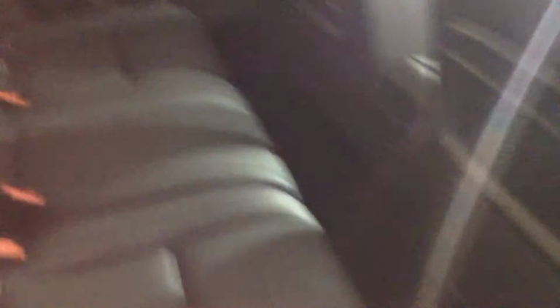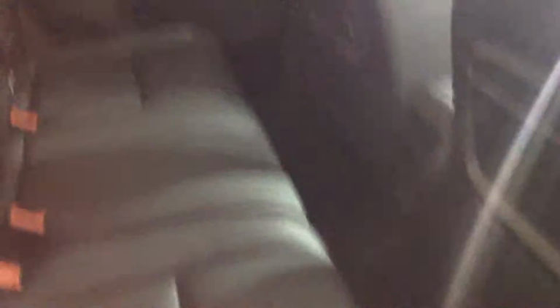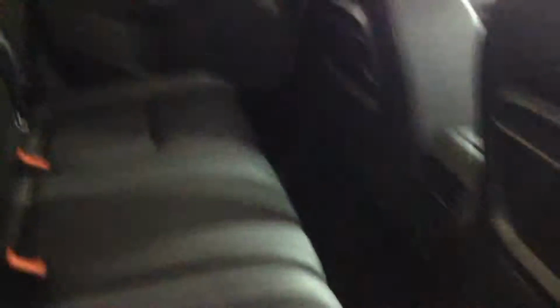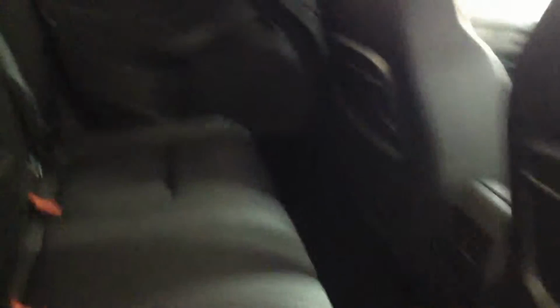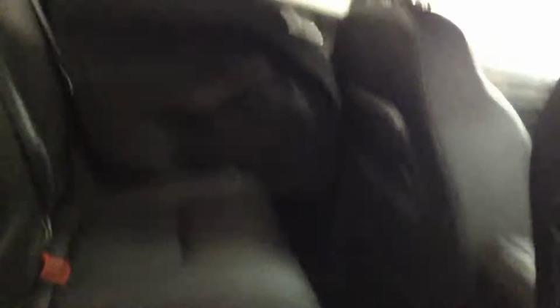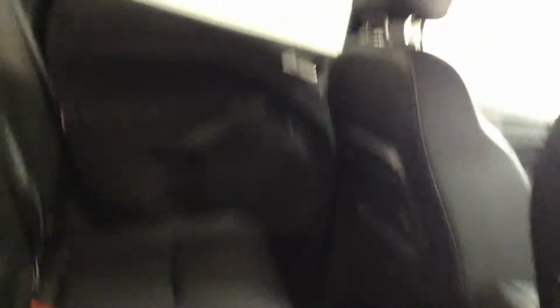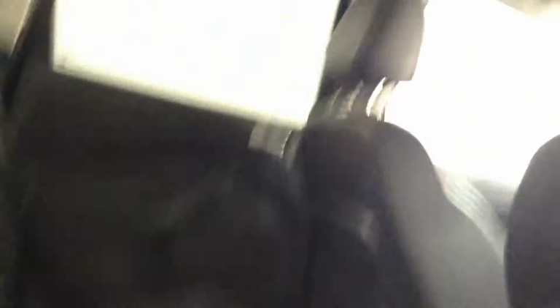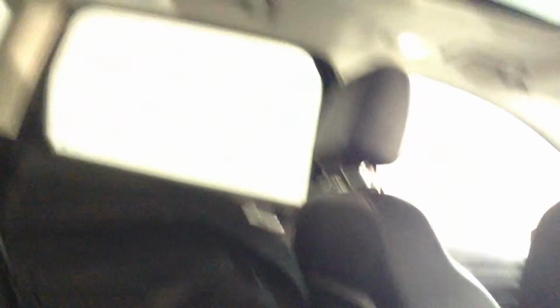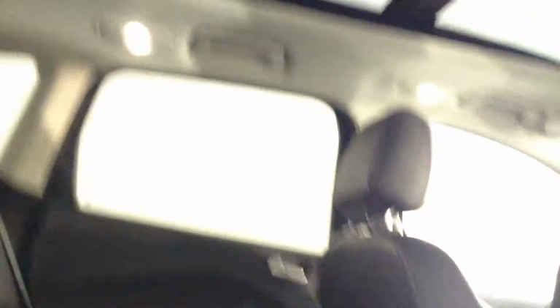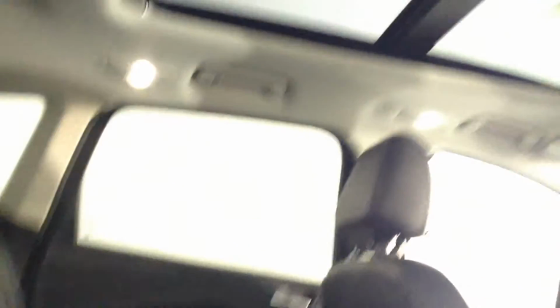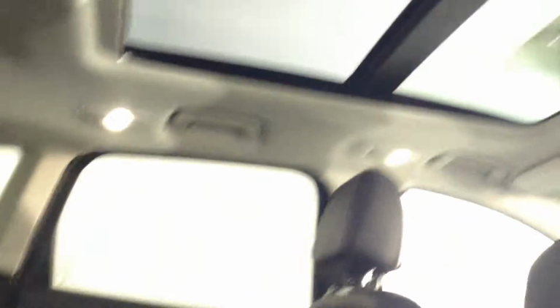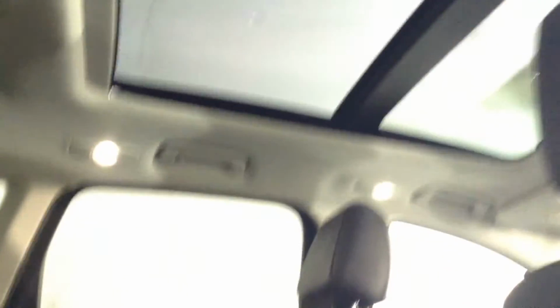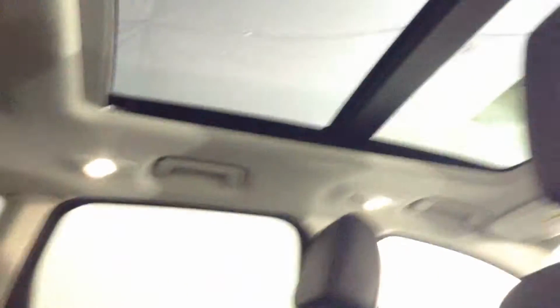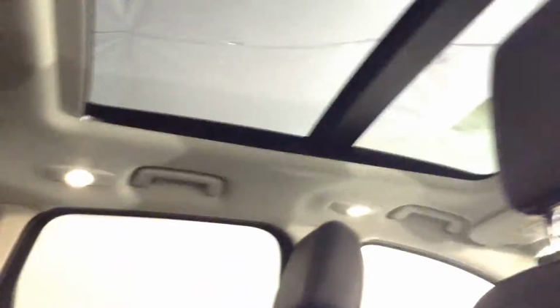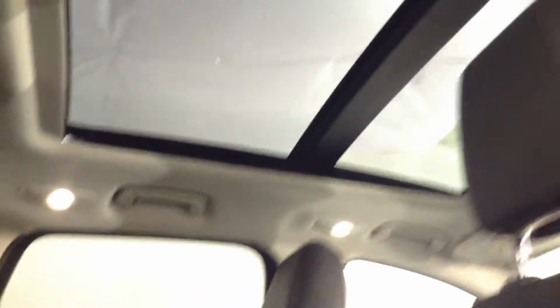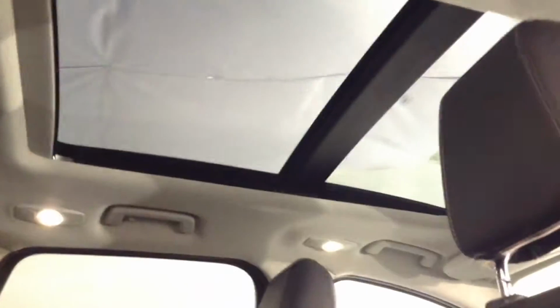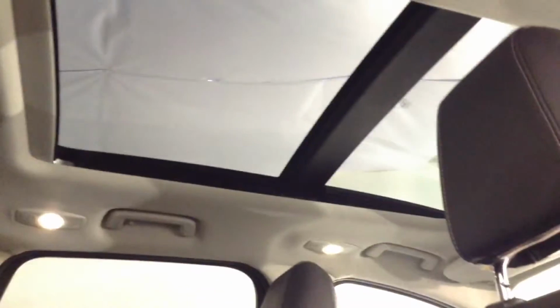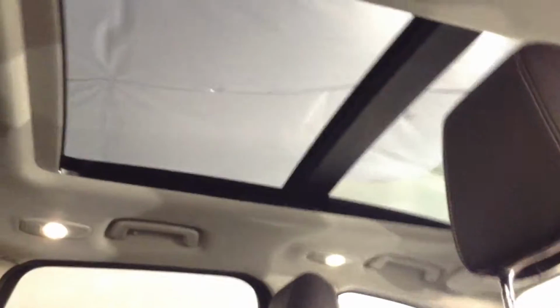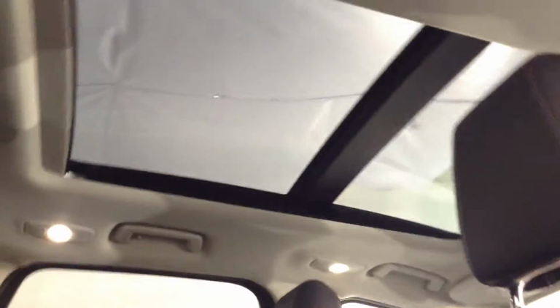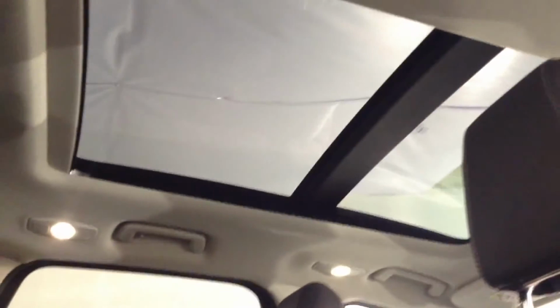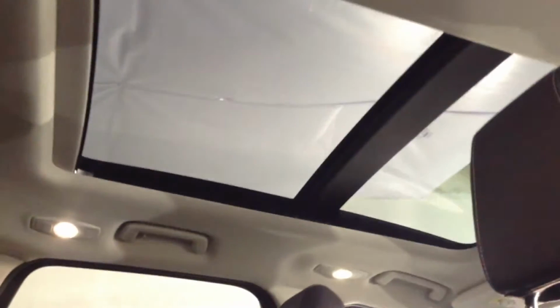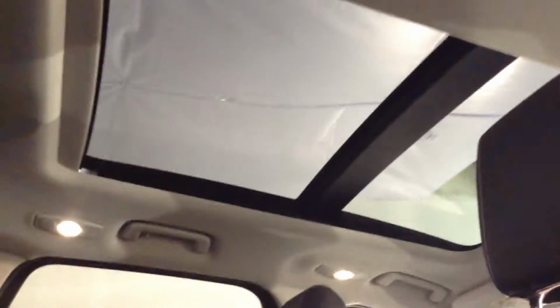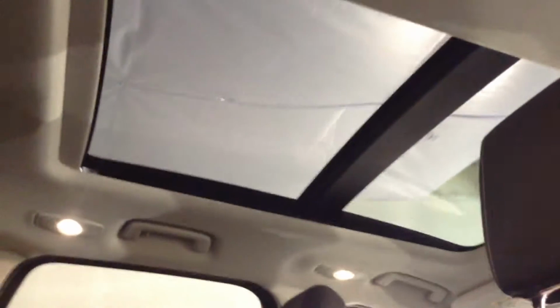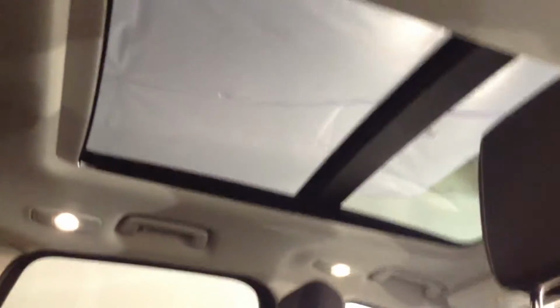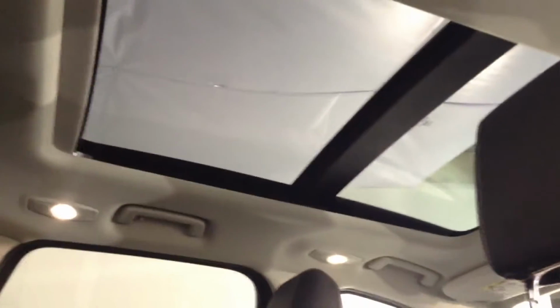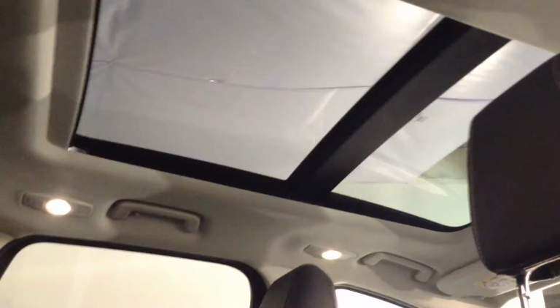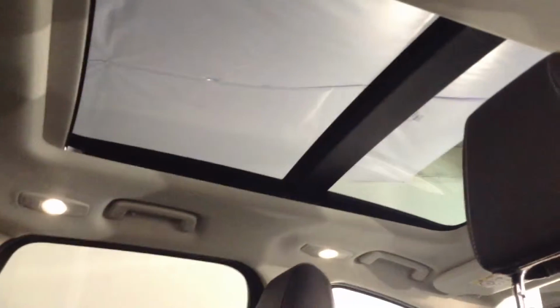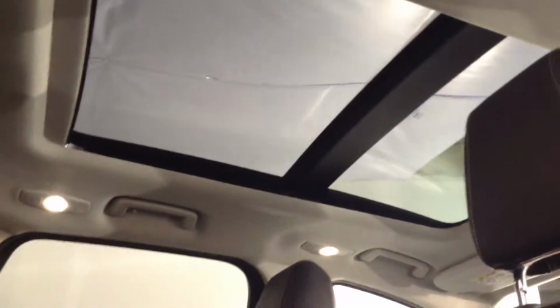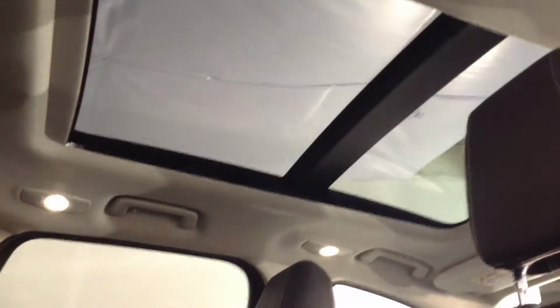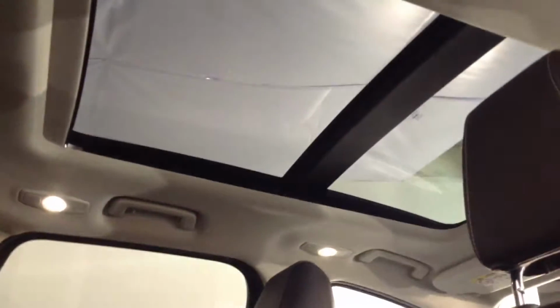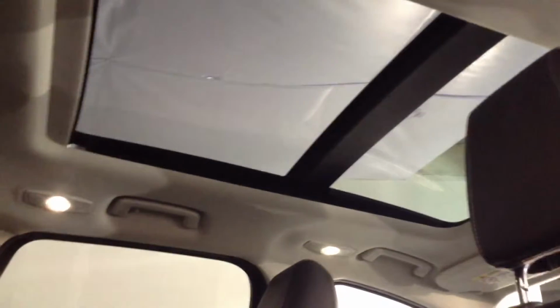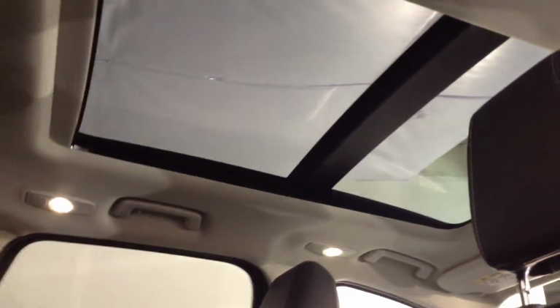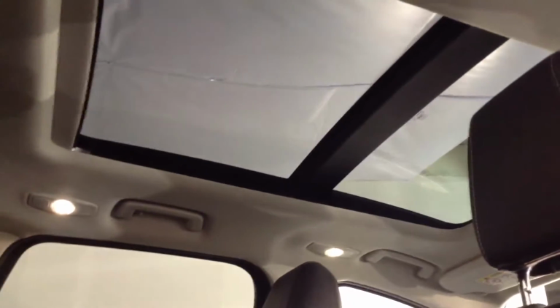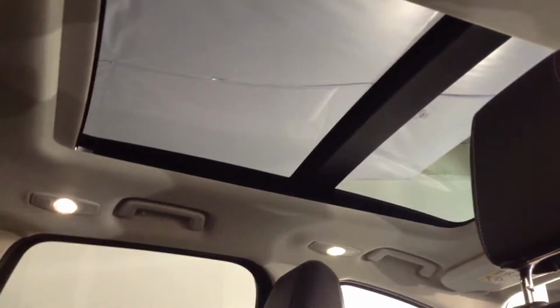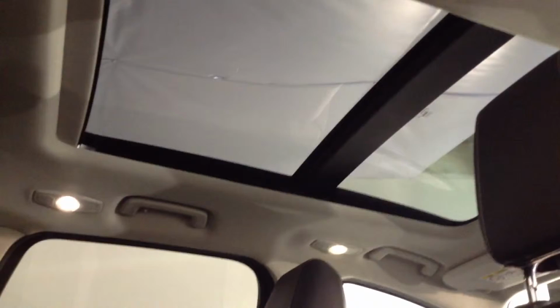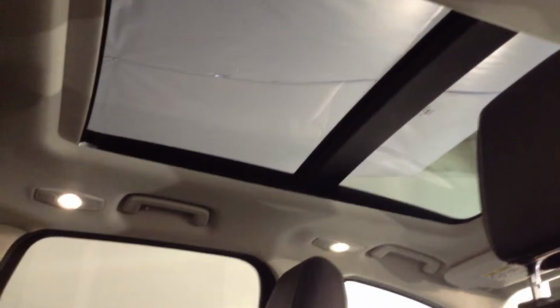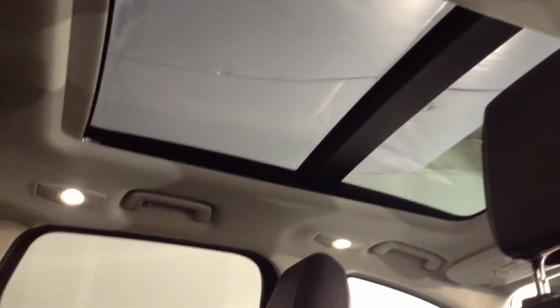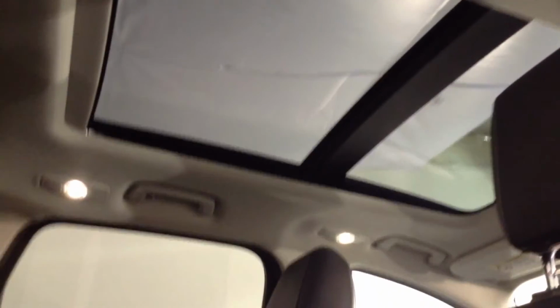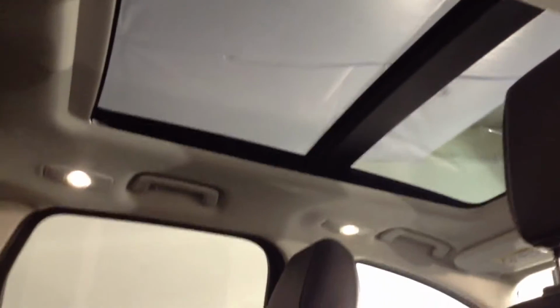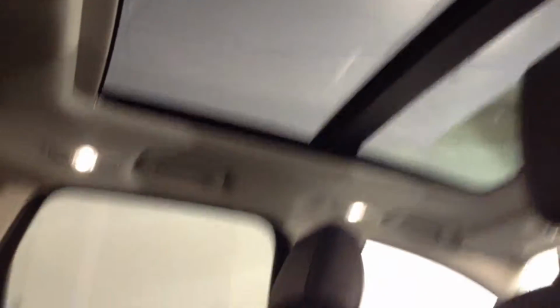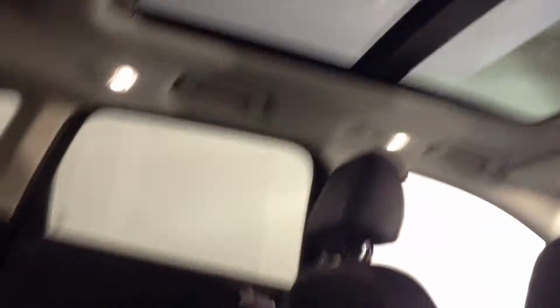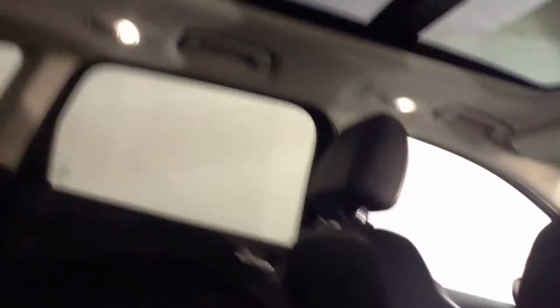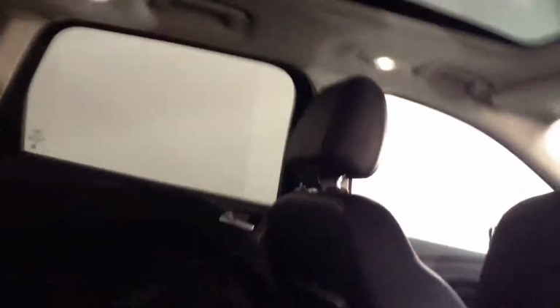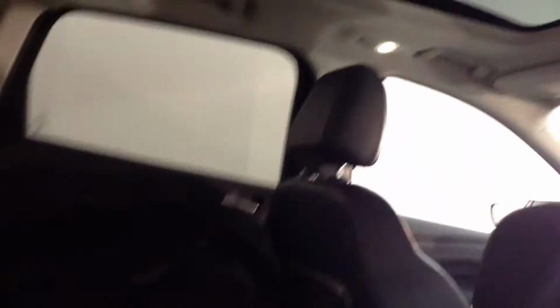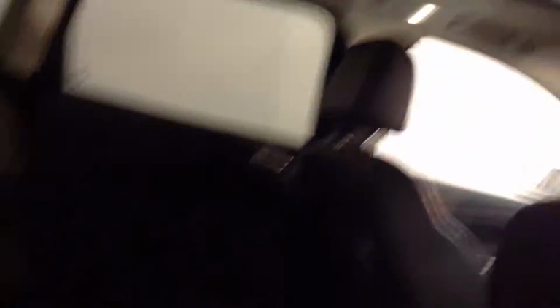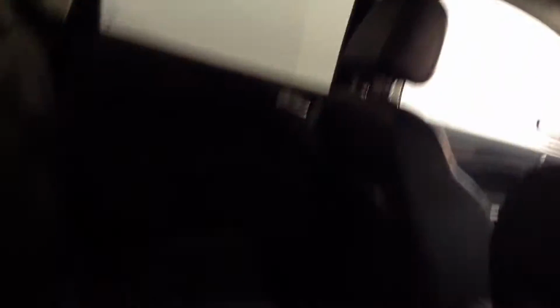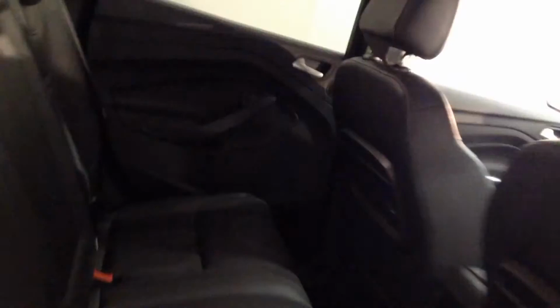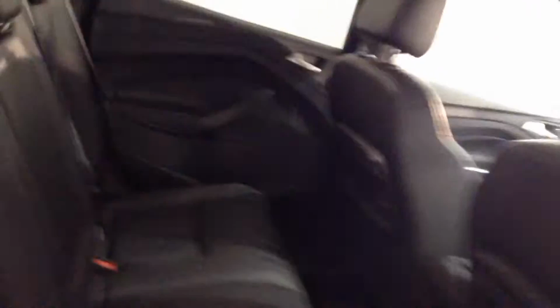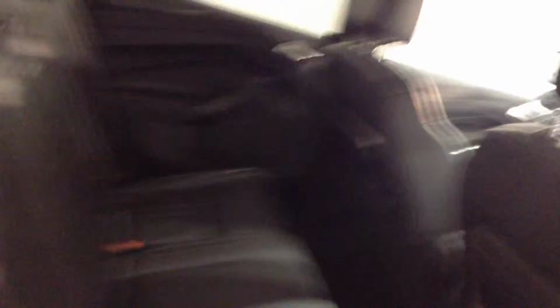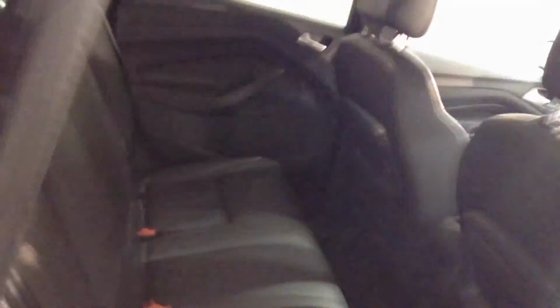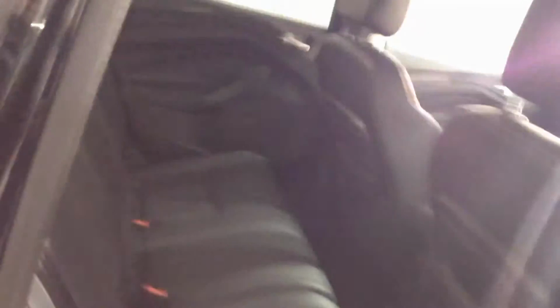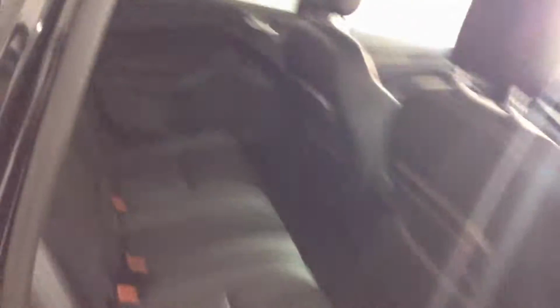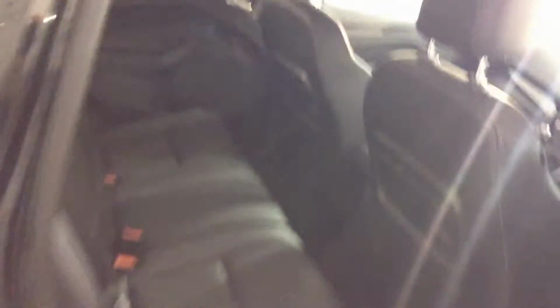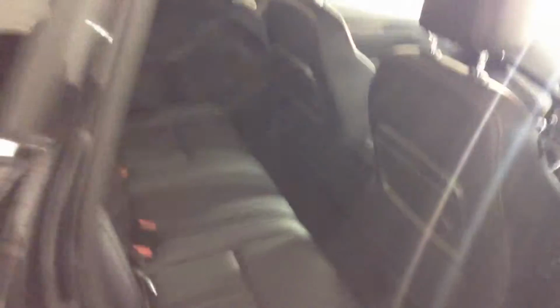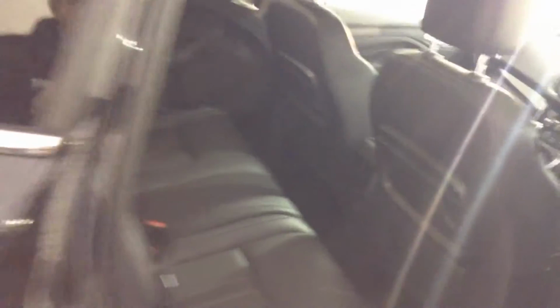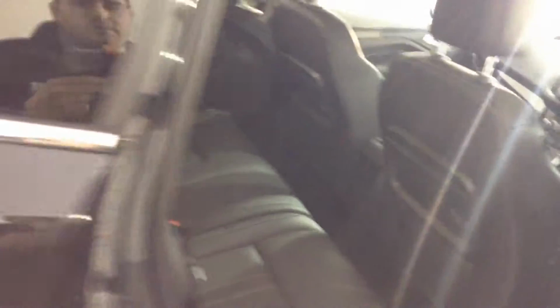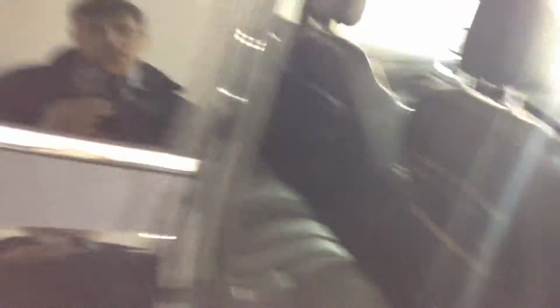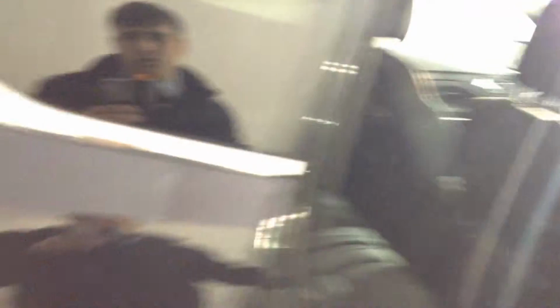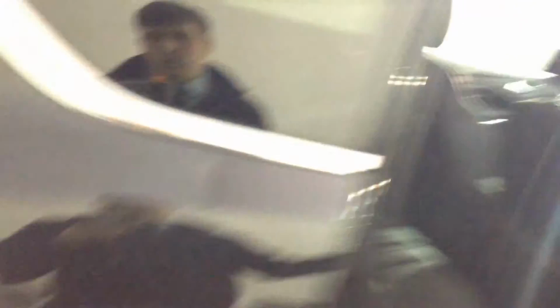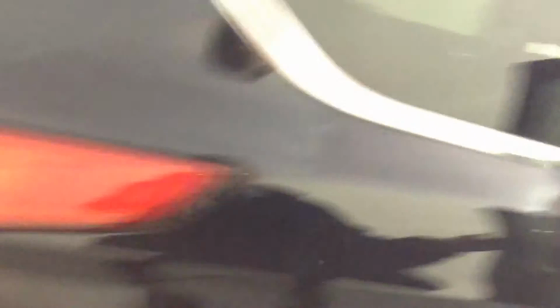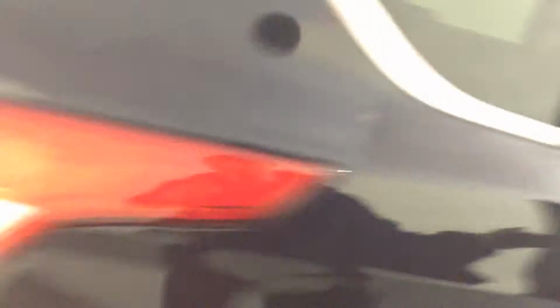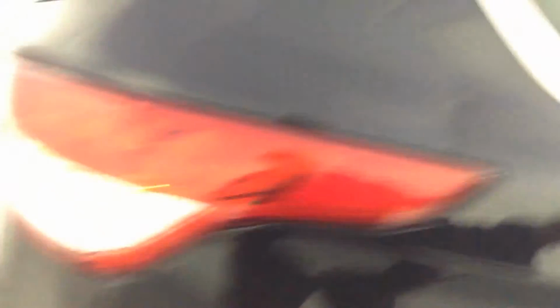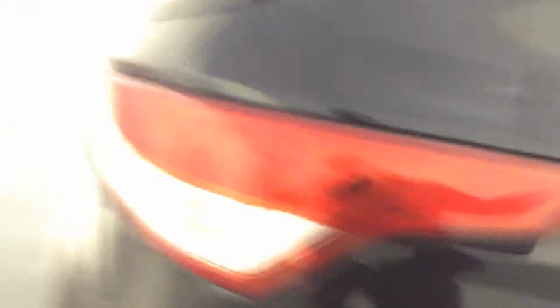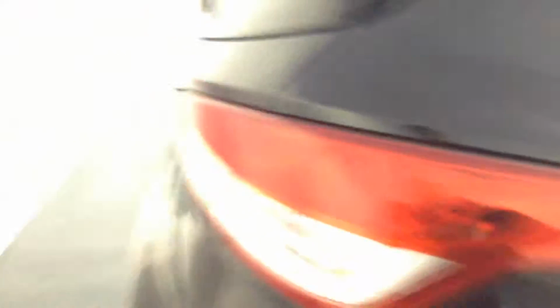One of the great features is the panoramic roof. This one also opens like the old fashioned sunroof, so a really nice feature when we get the beautiful weather that we do.